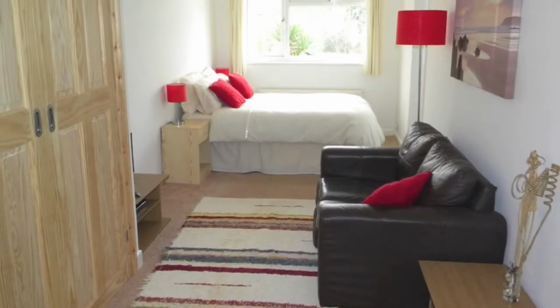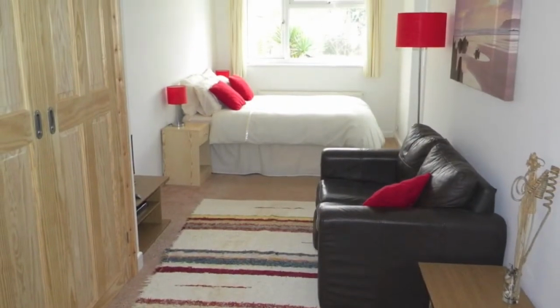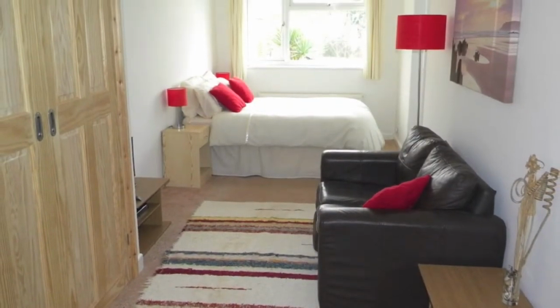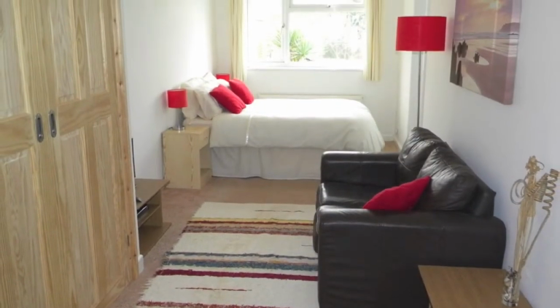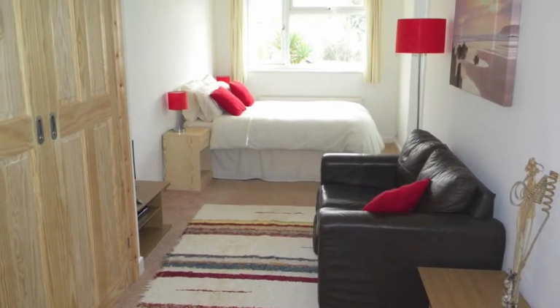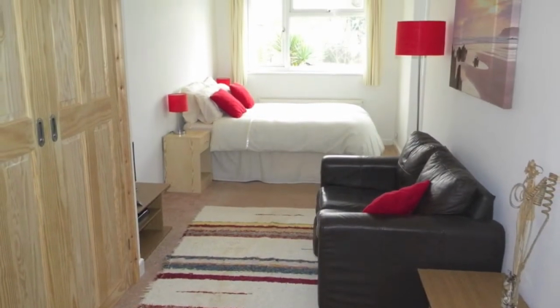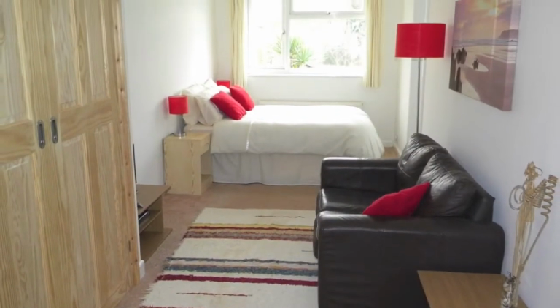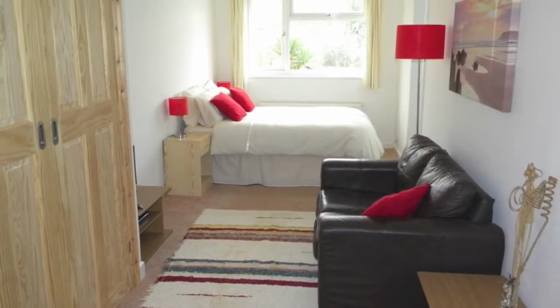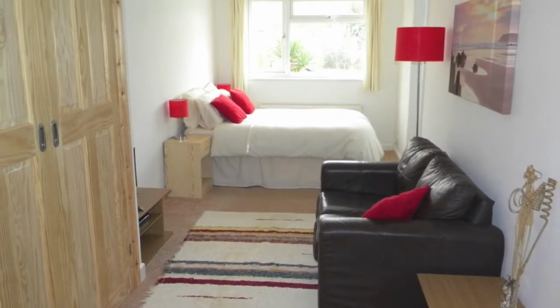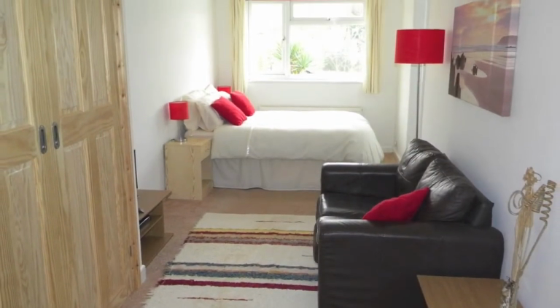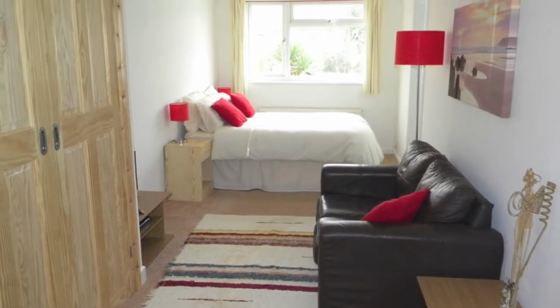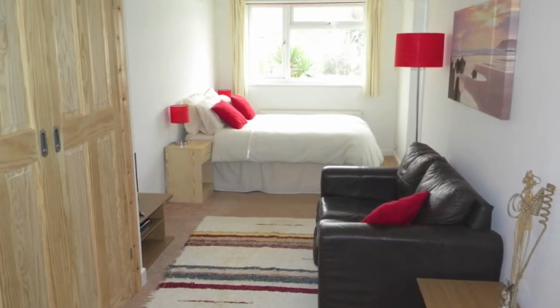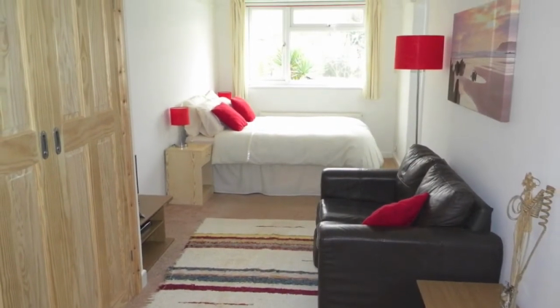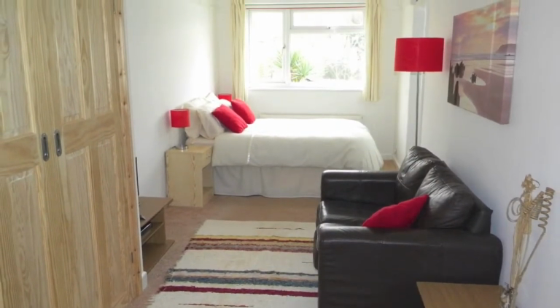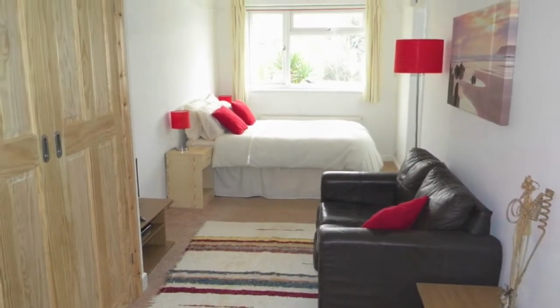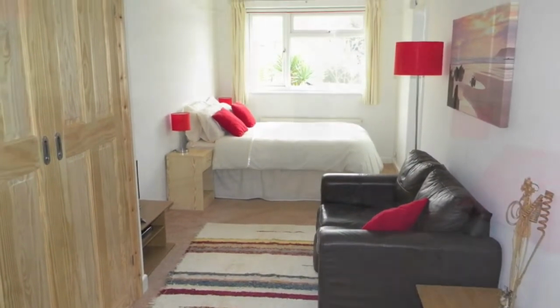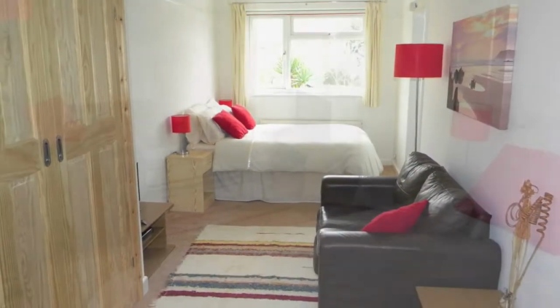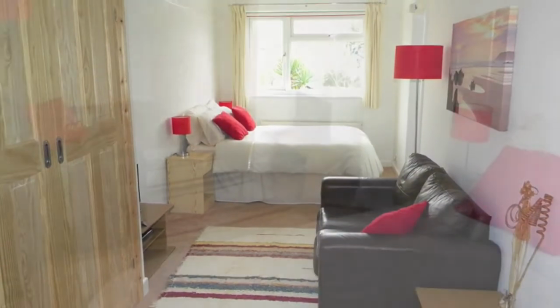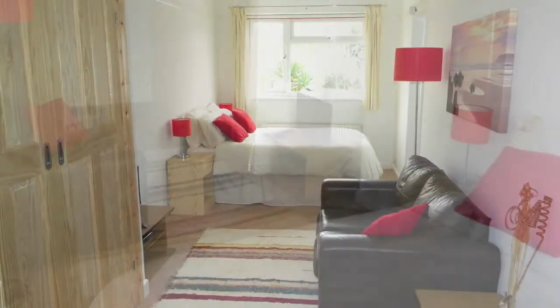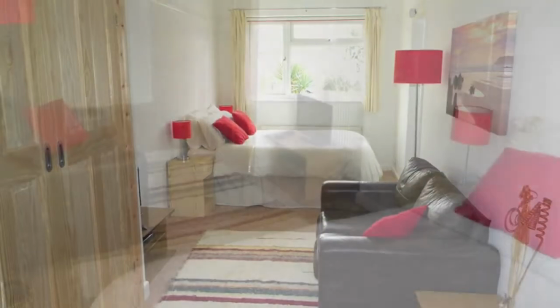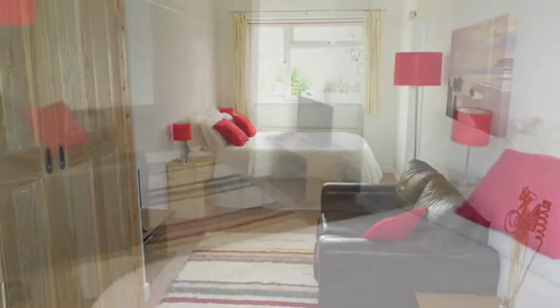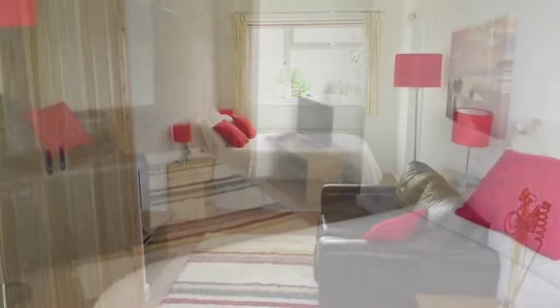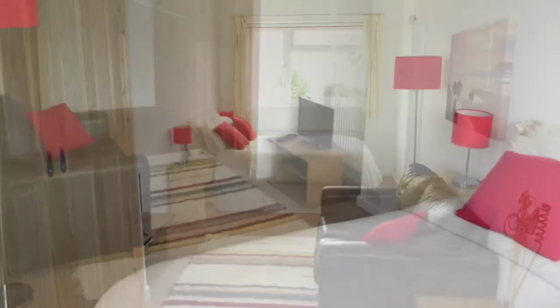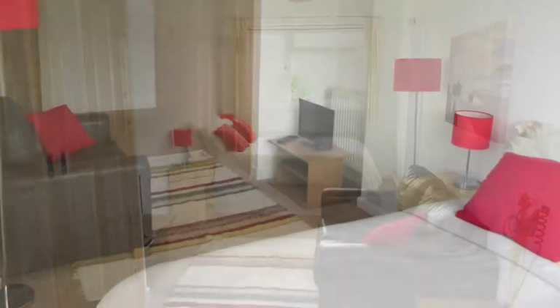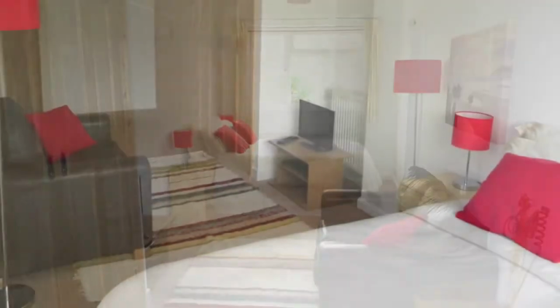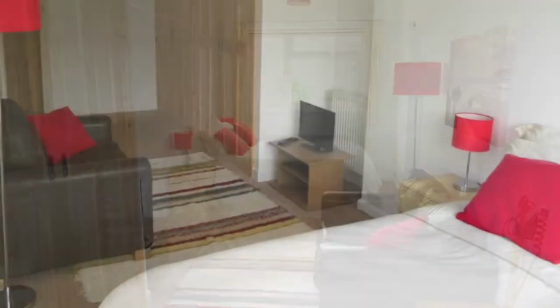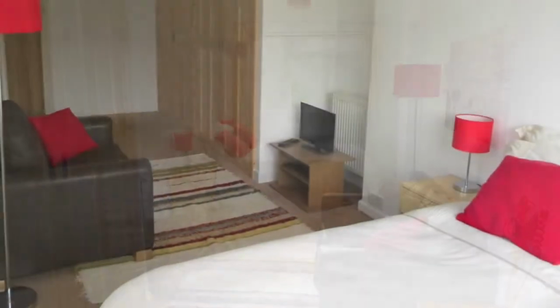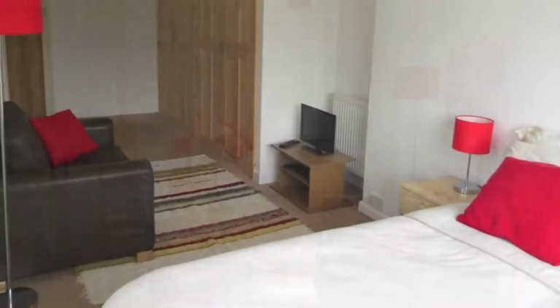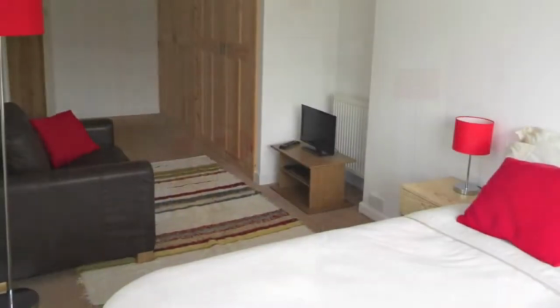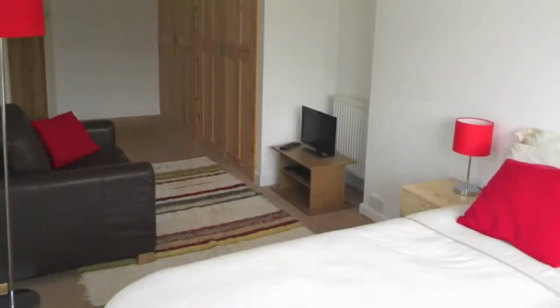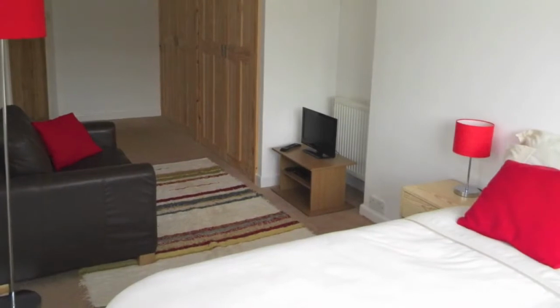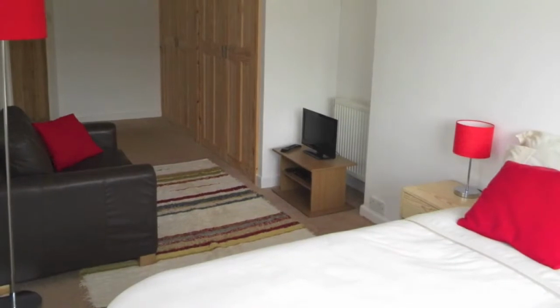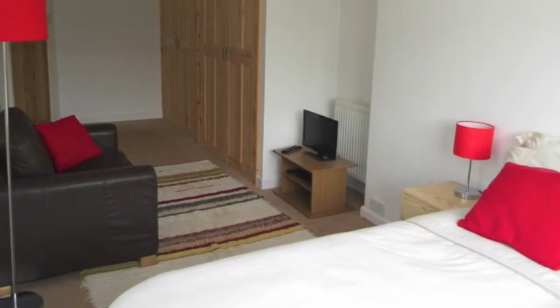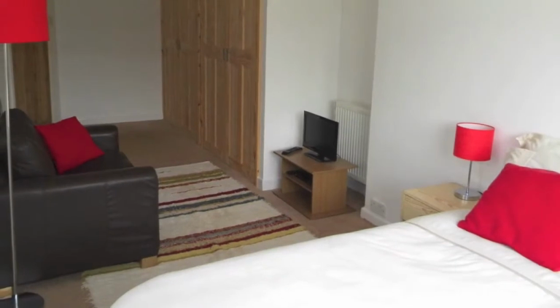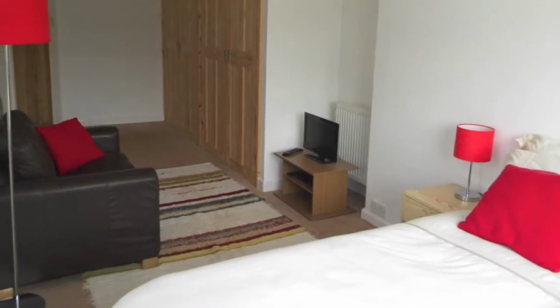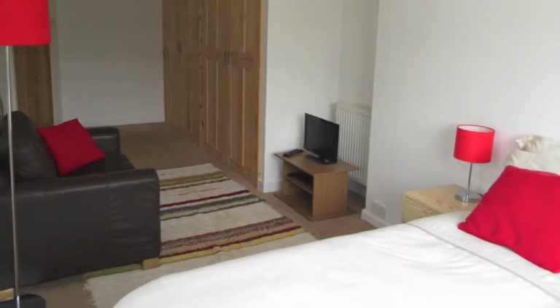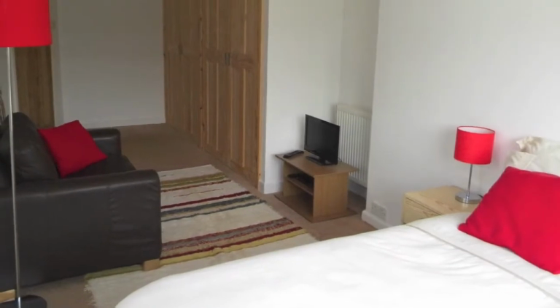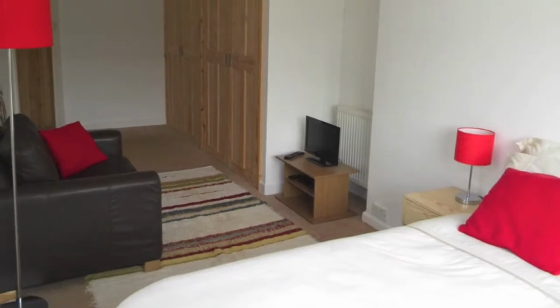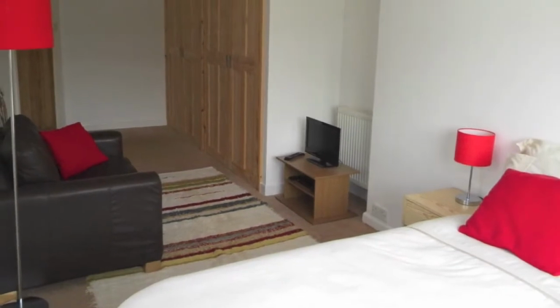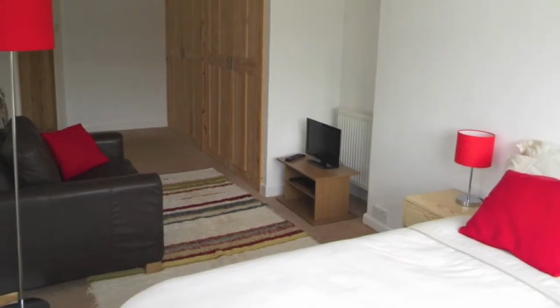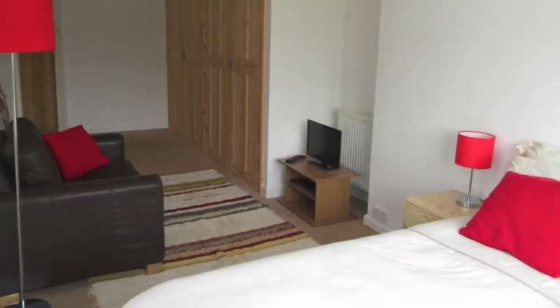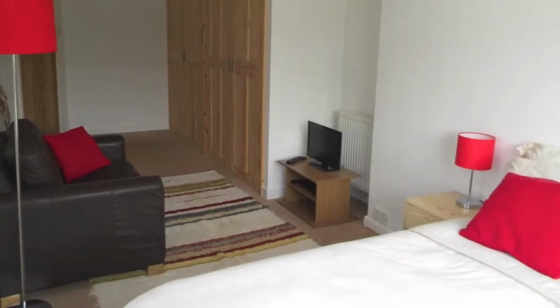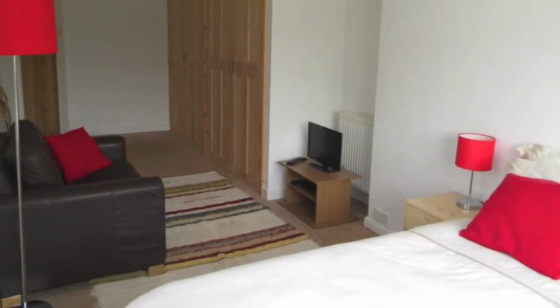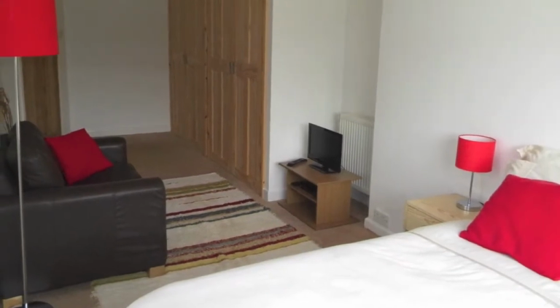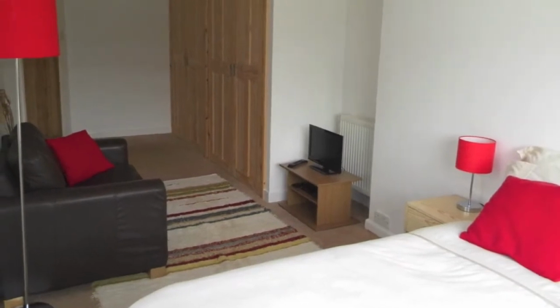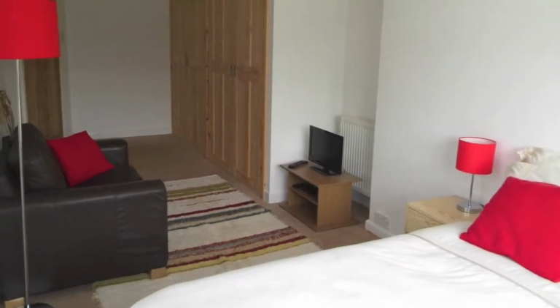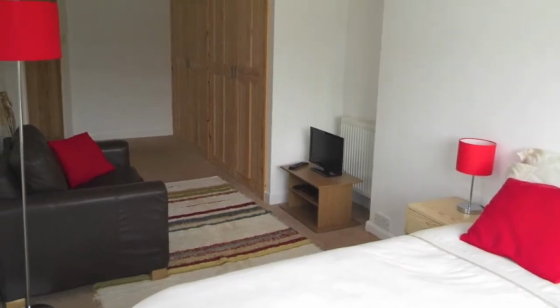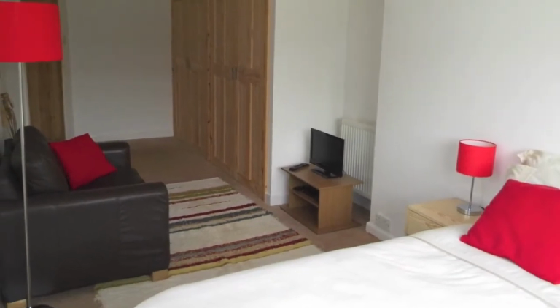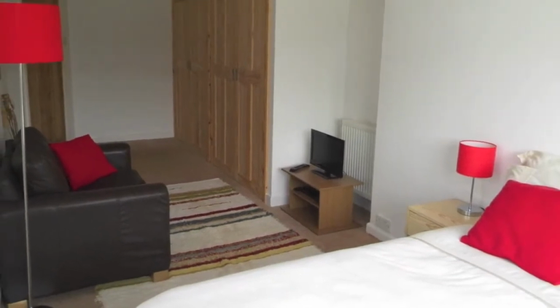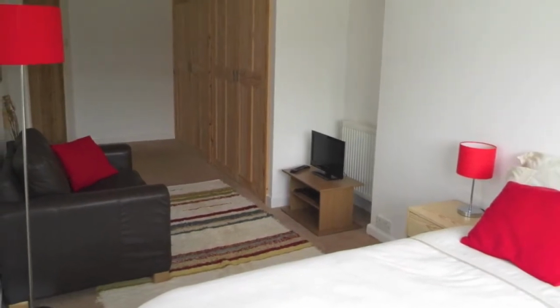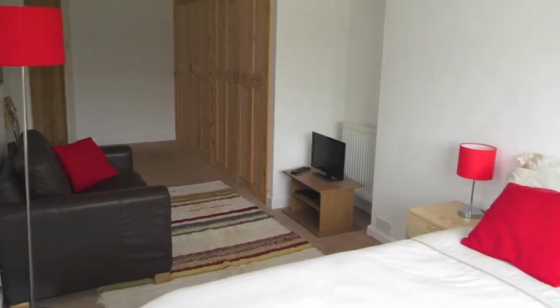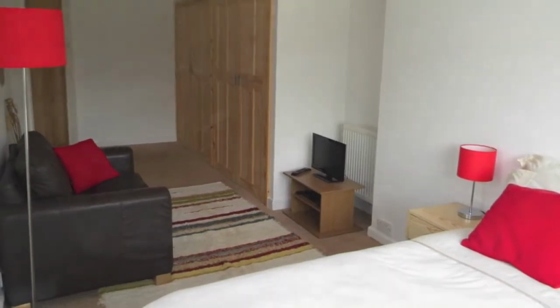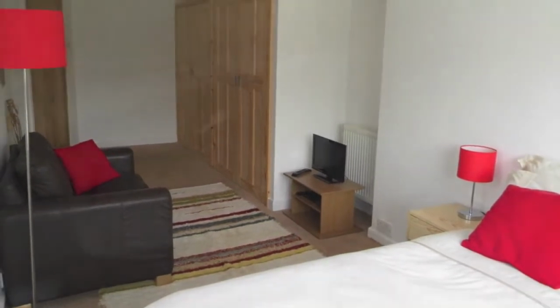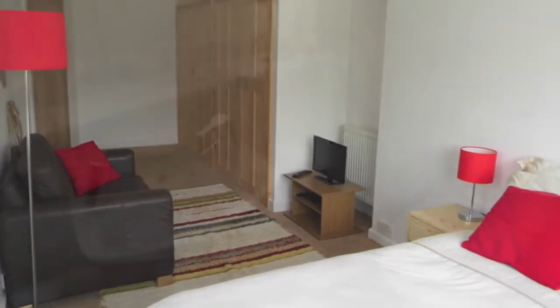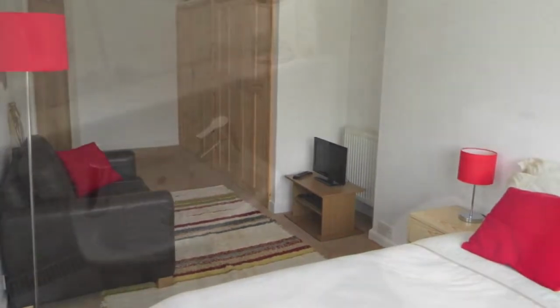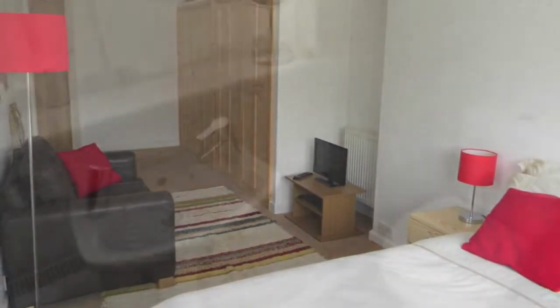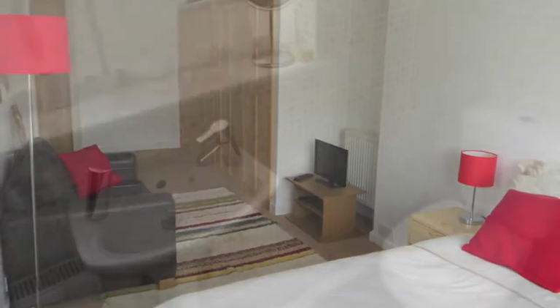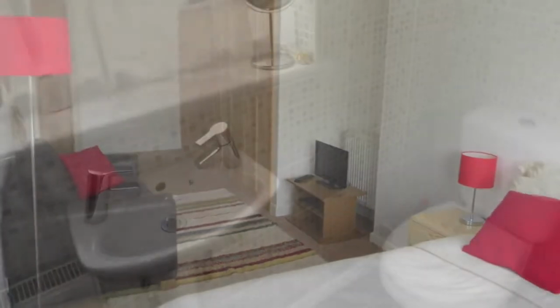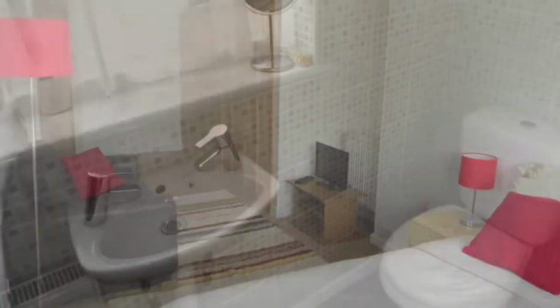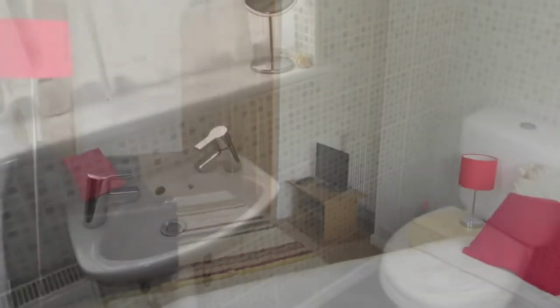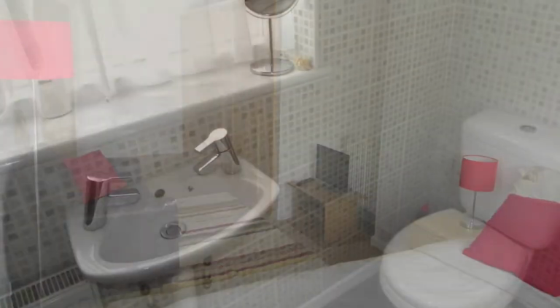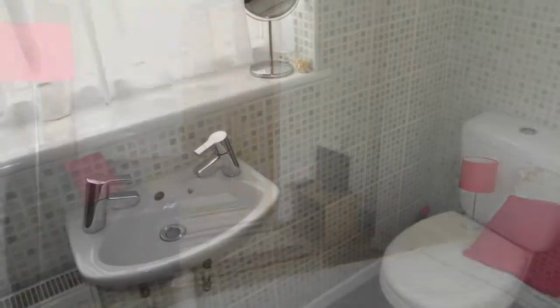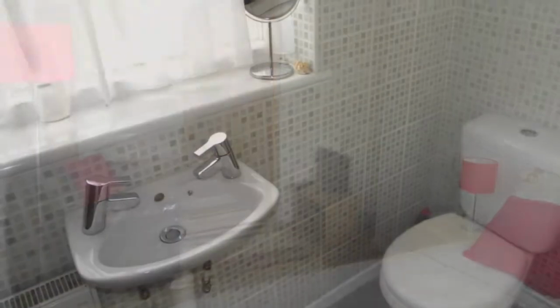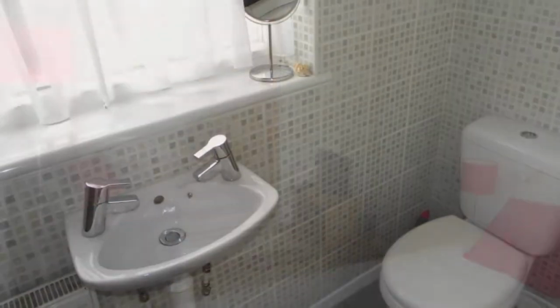The master bedroom enjoys views over the rear garden, with built-in wardrobes and an en-suite complete with fully tiled shower.